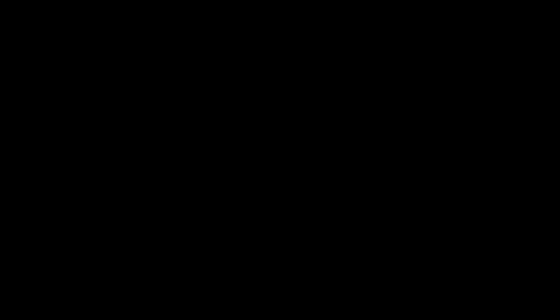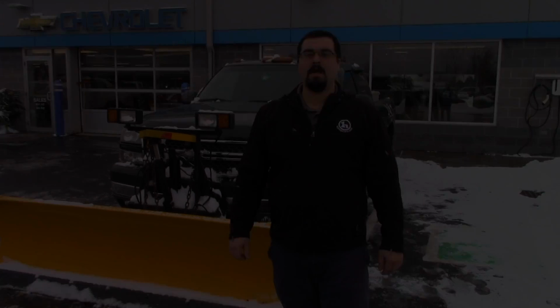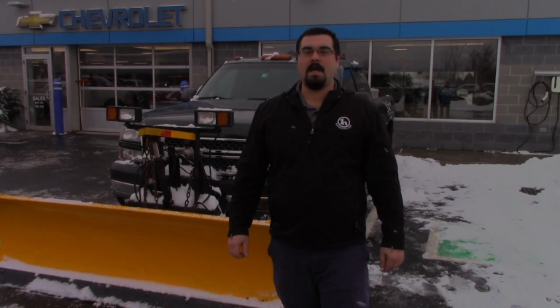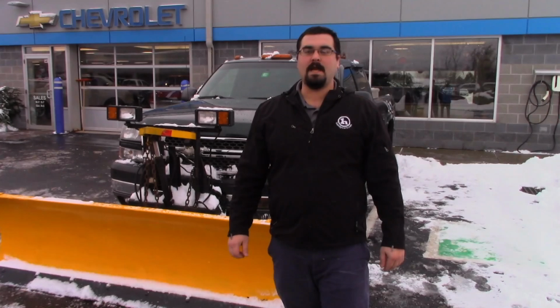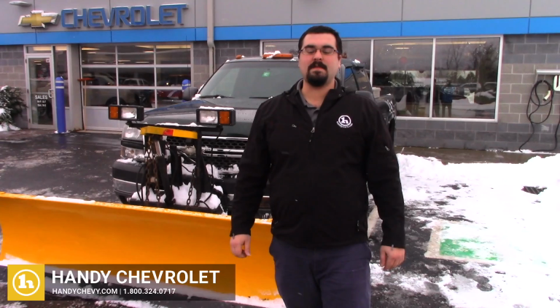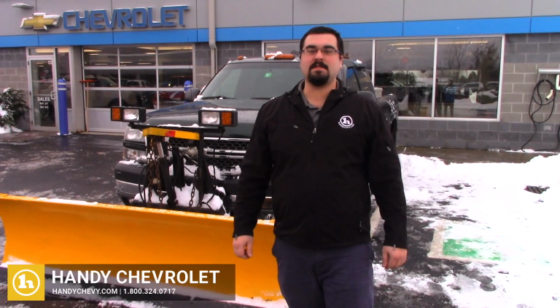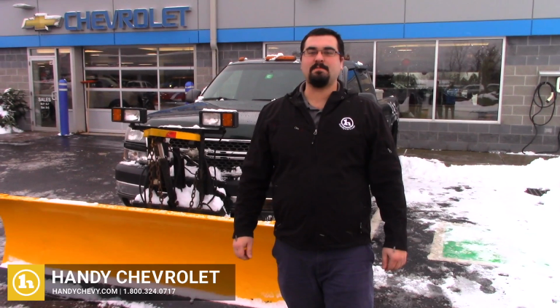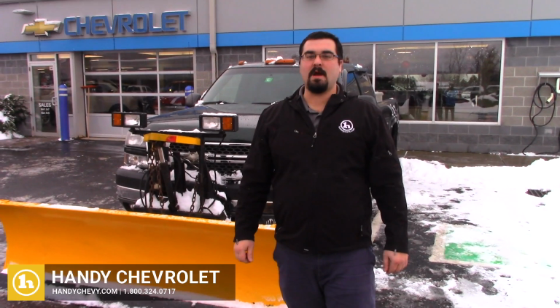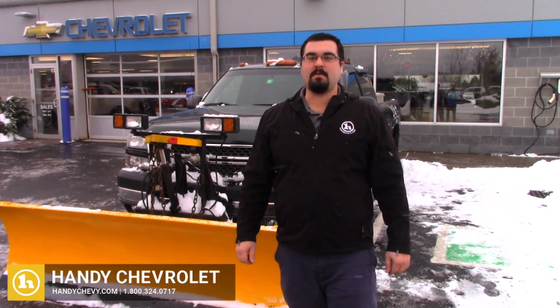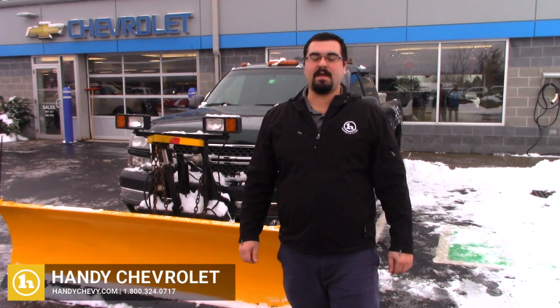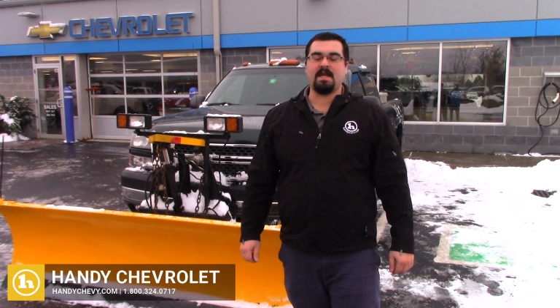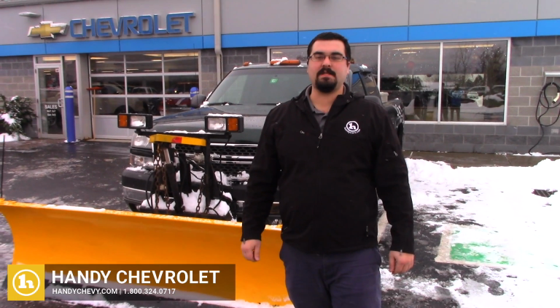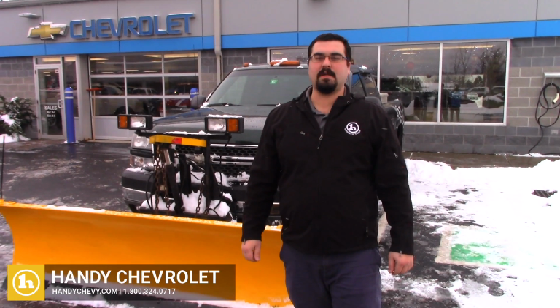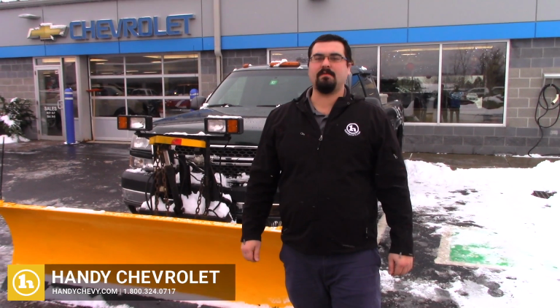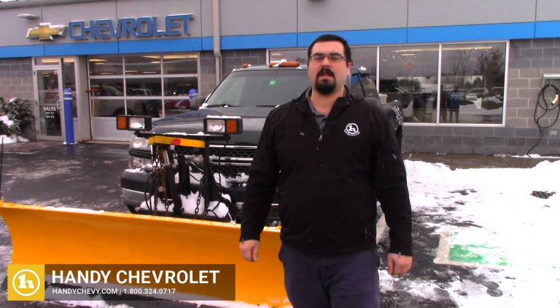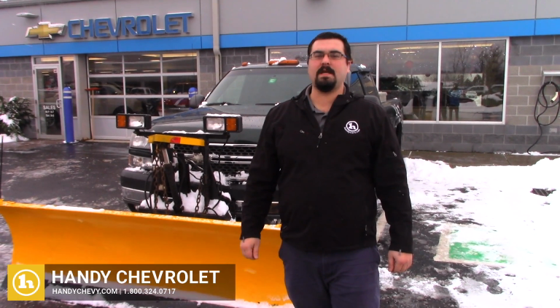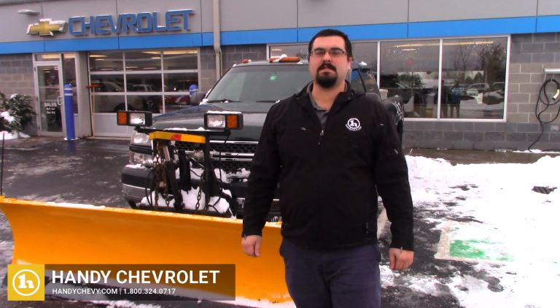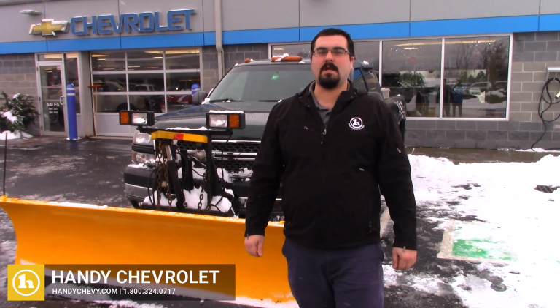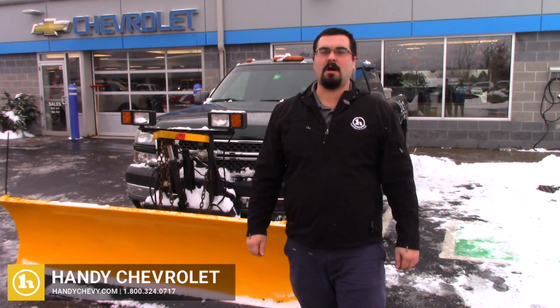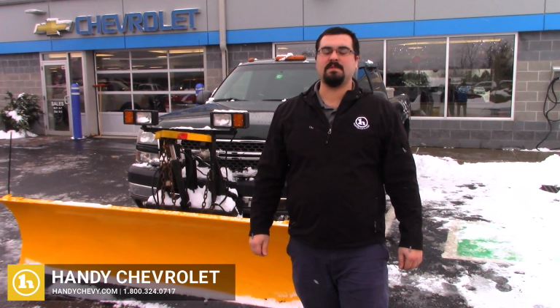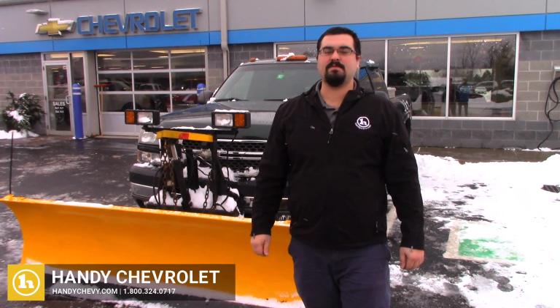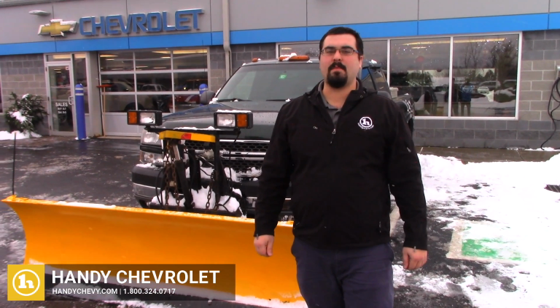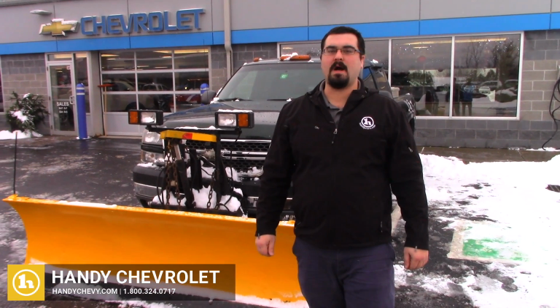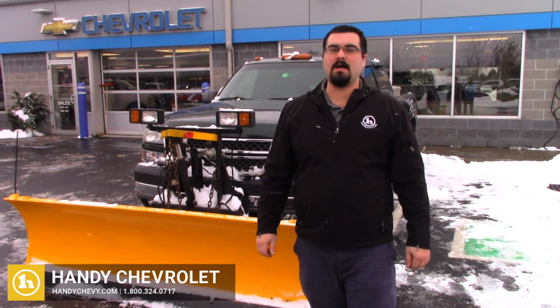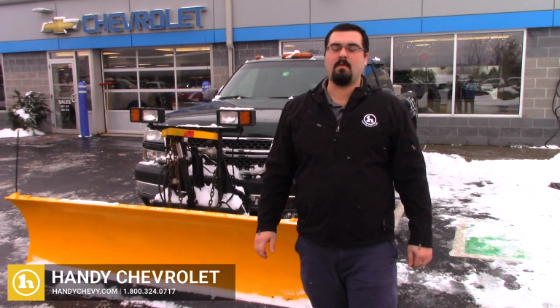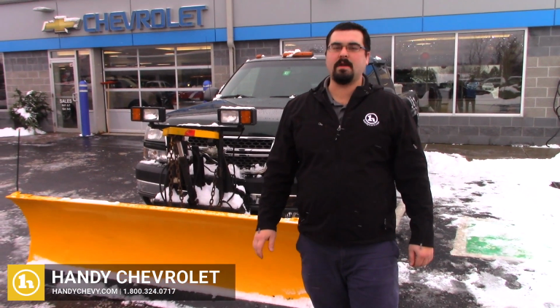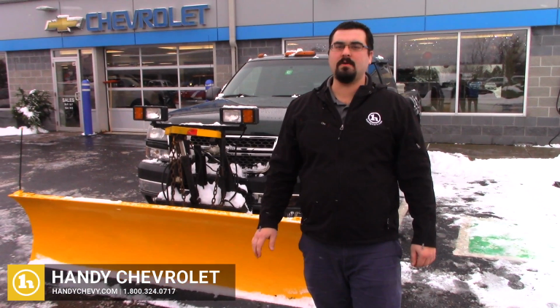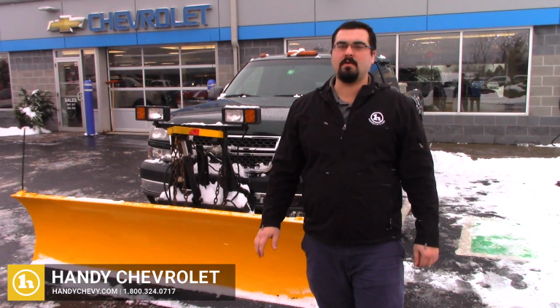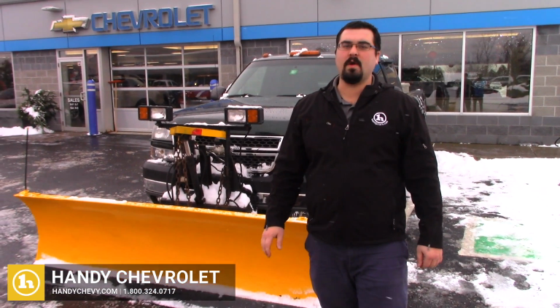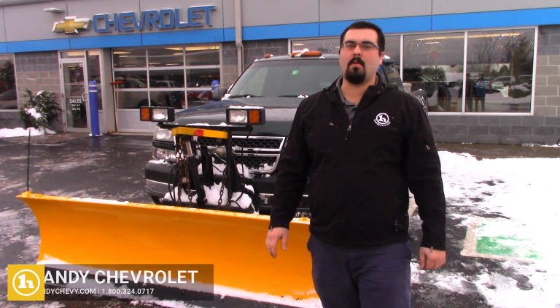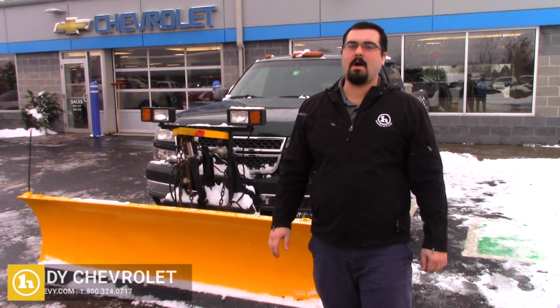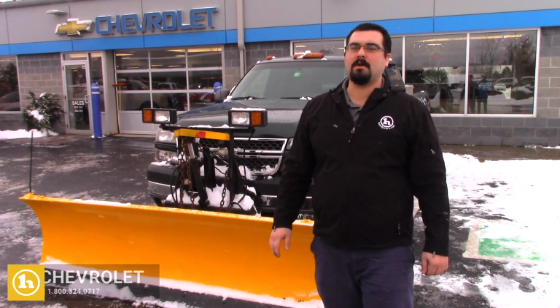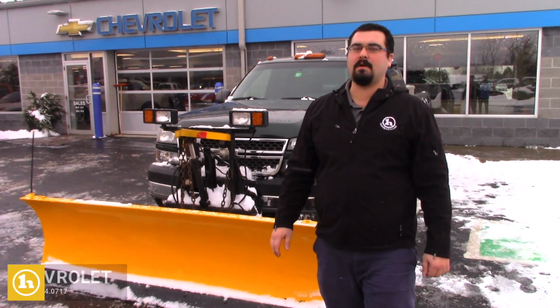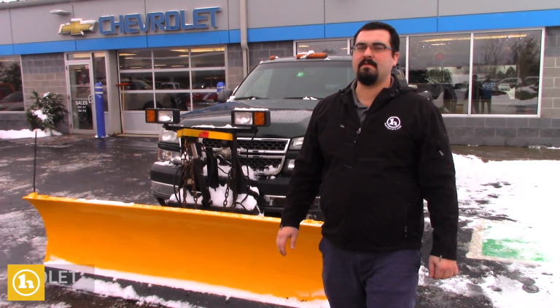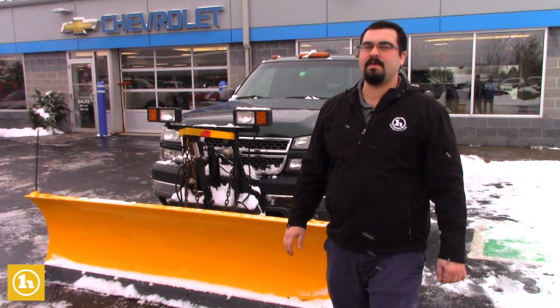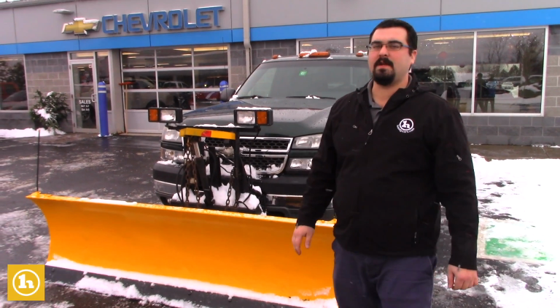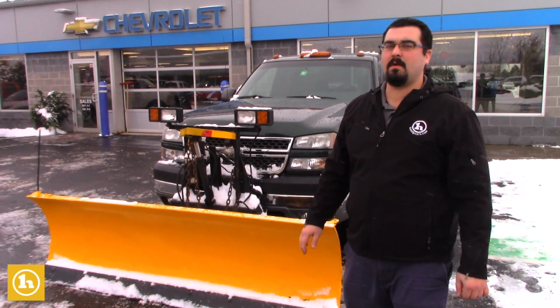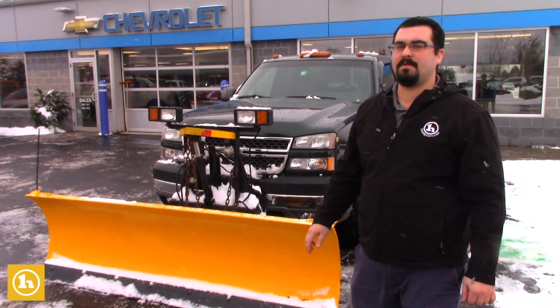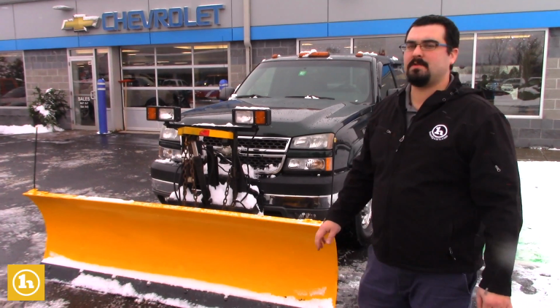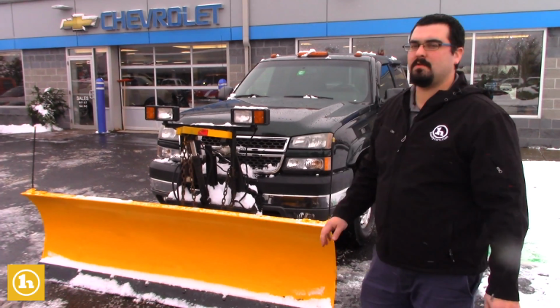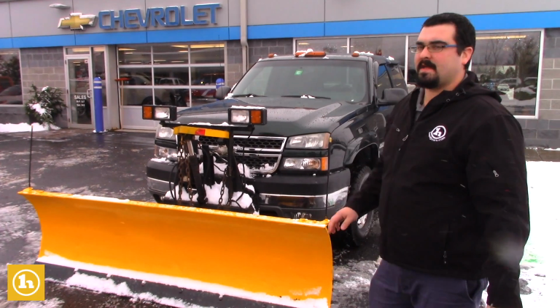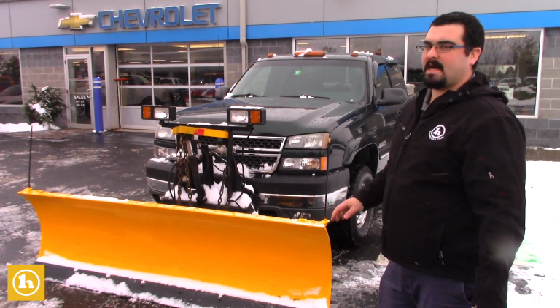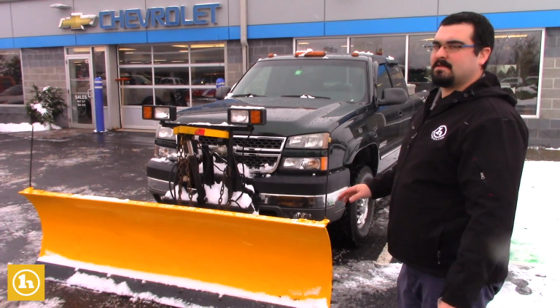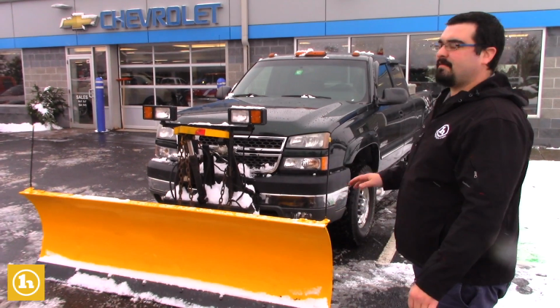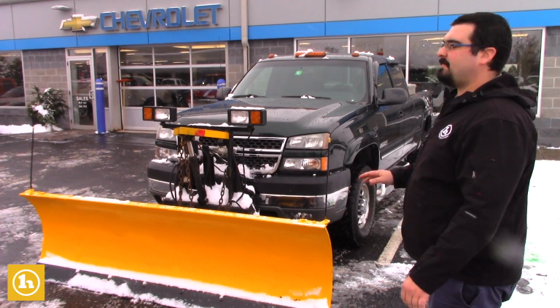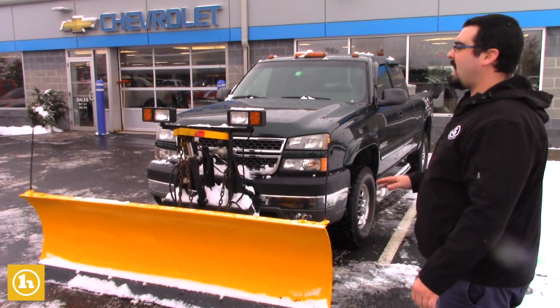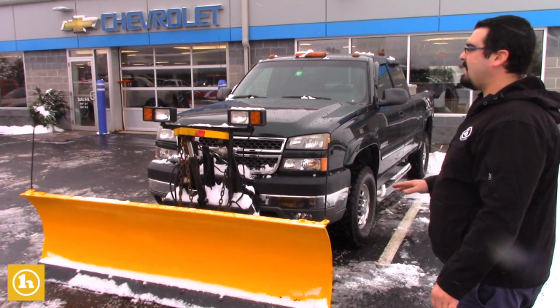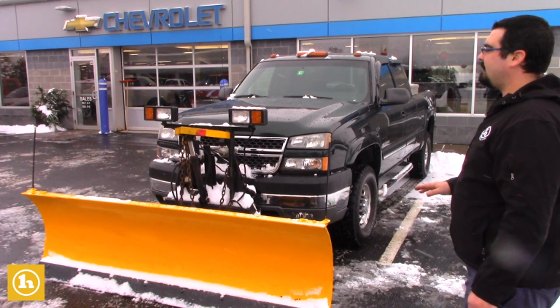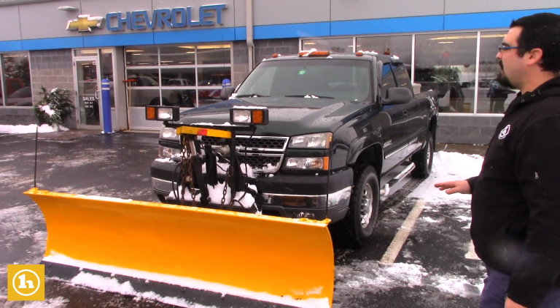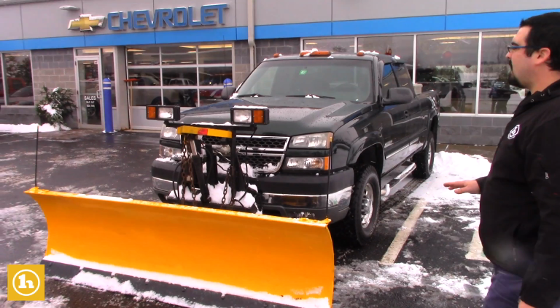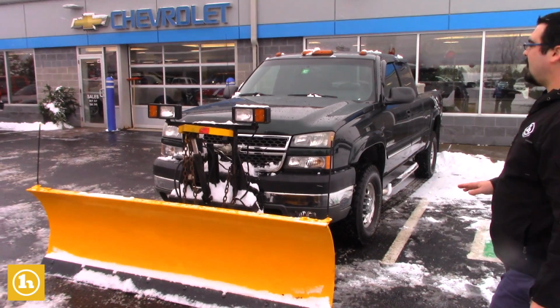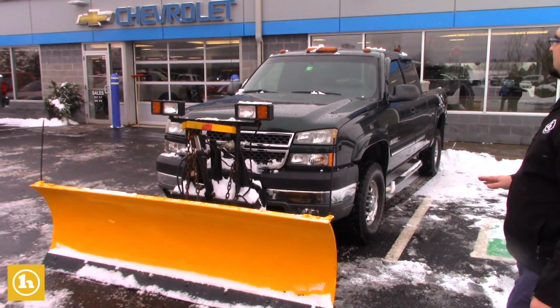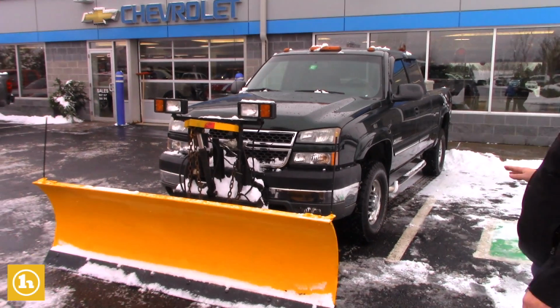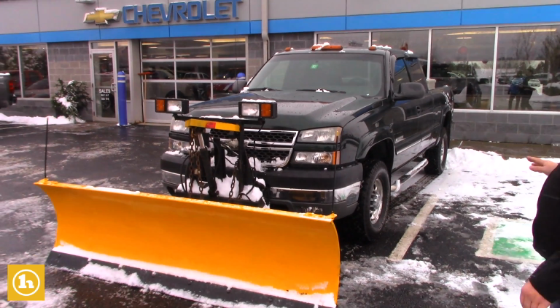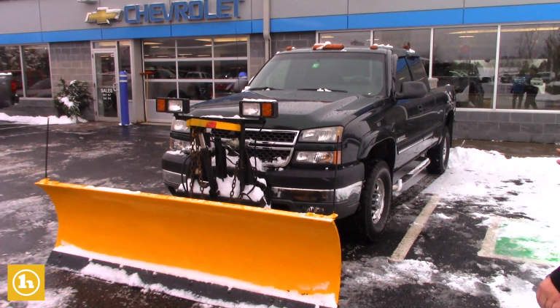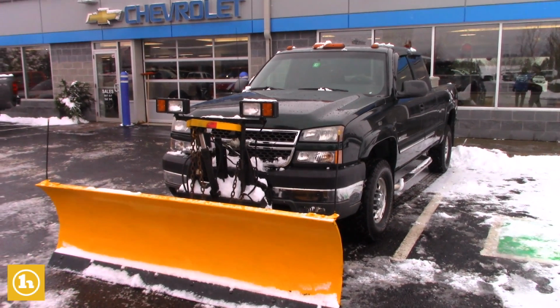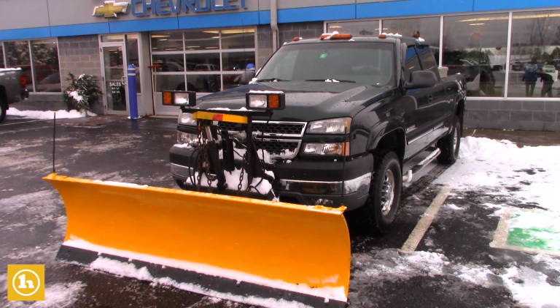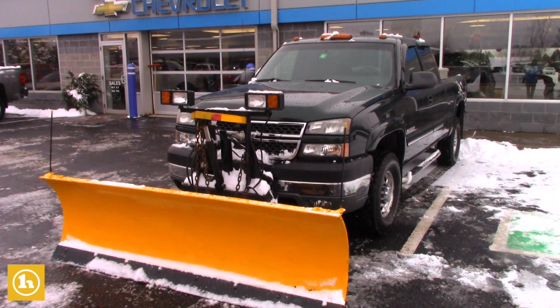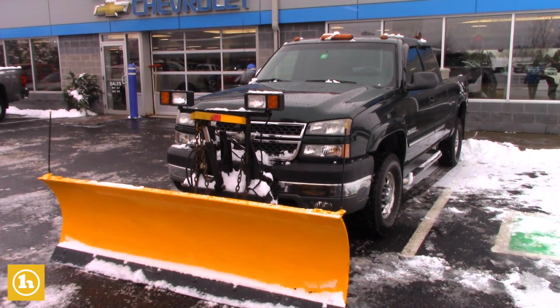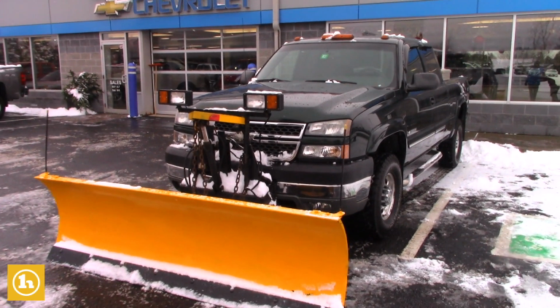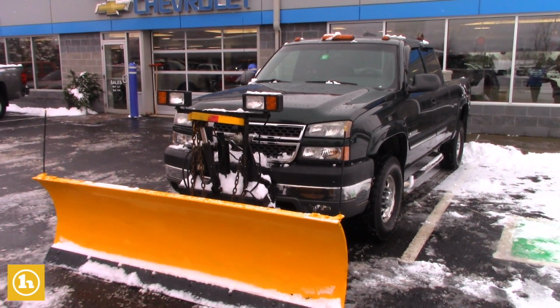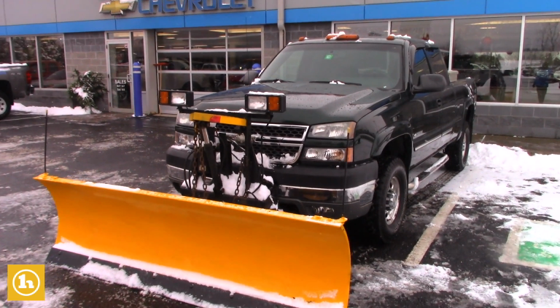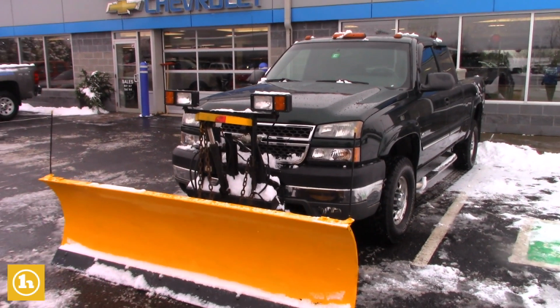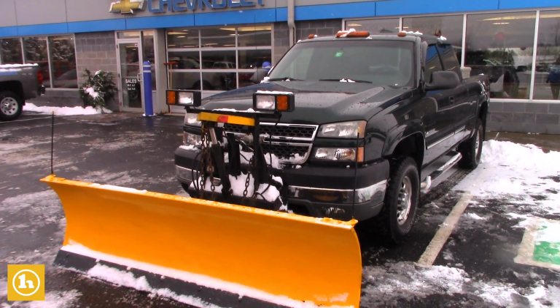Hey, this is Mark with Handy Chevrolet in St. Albans, Vermont. I want to do a quick walk-around video on the 2005 Silverado we spoke about on the phone.